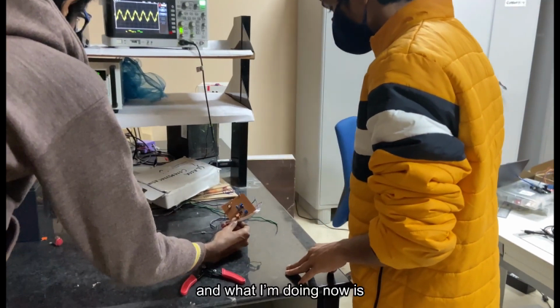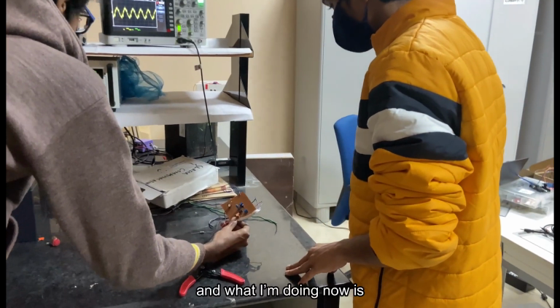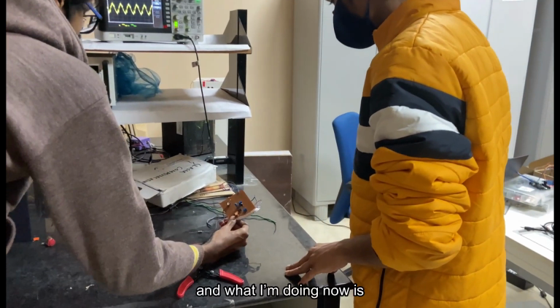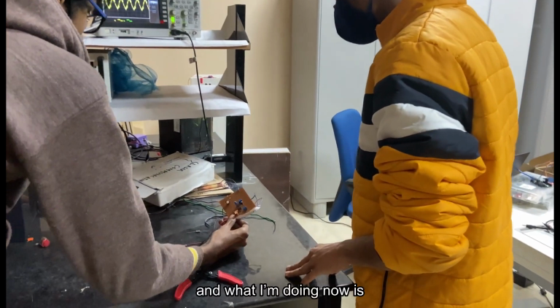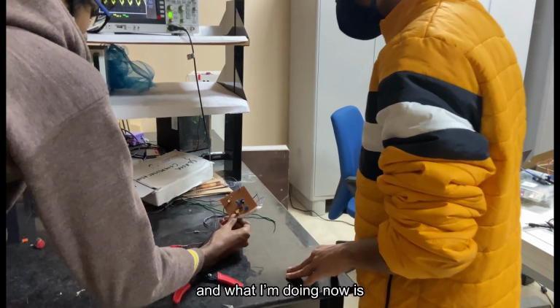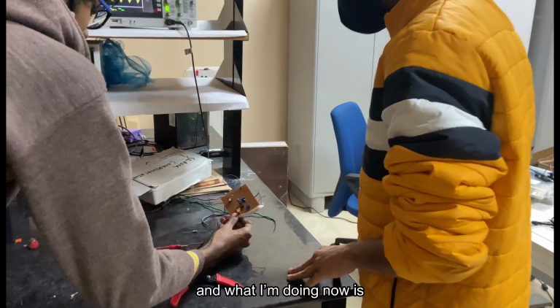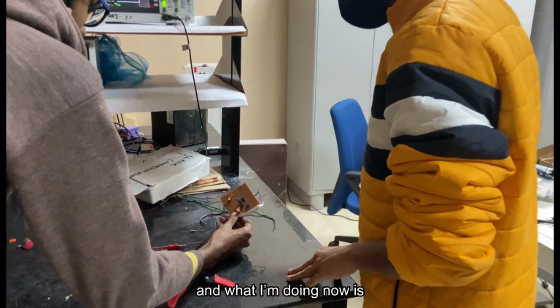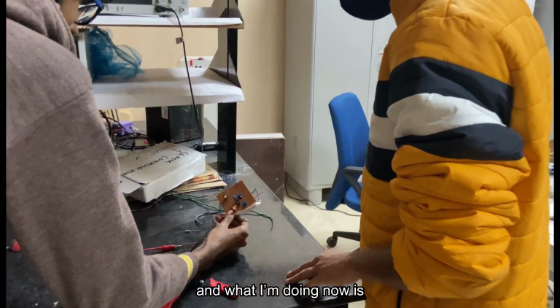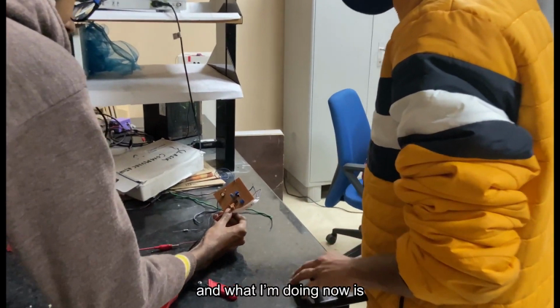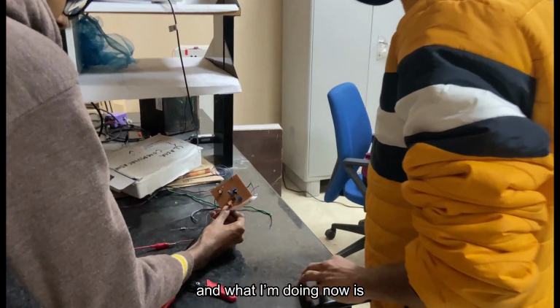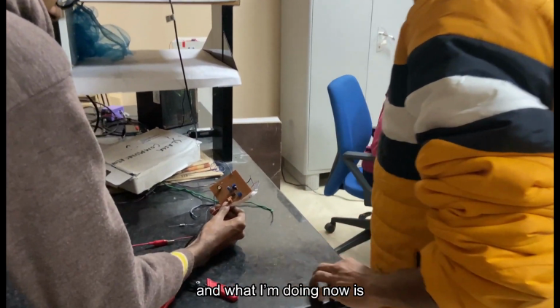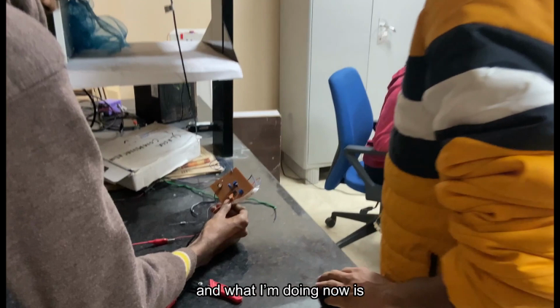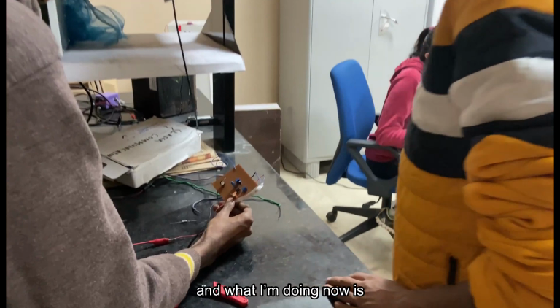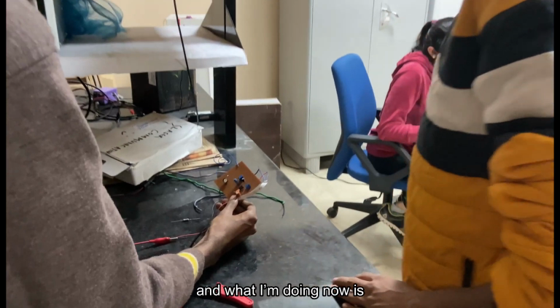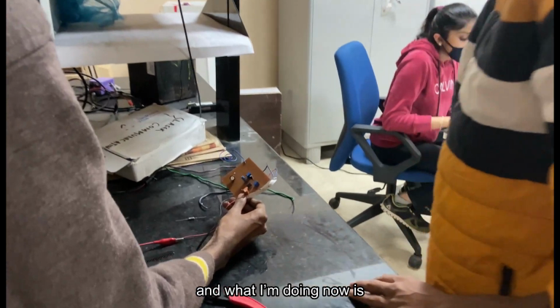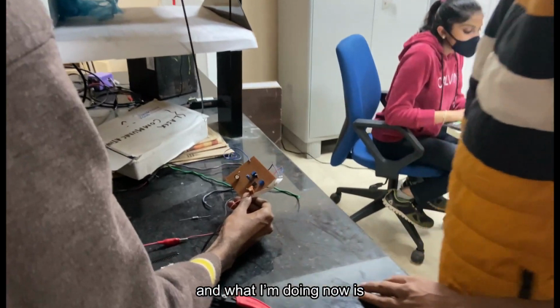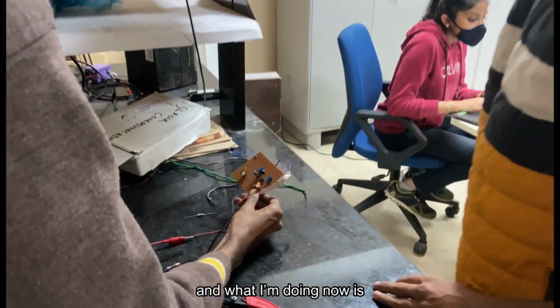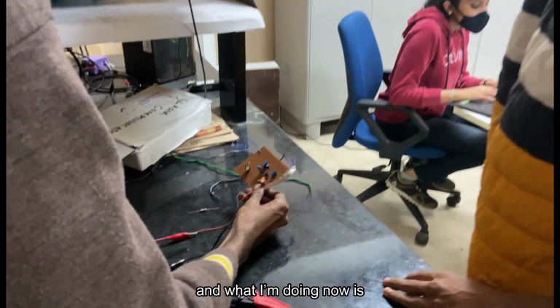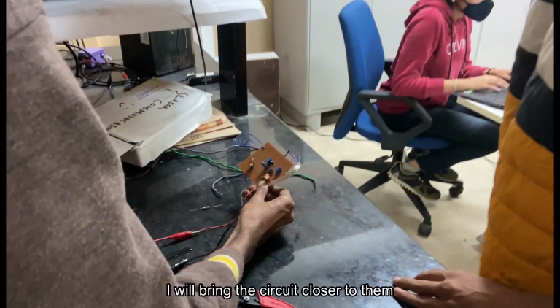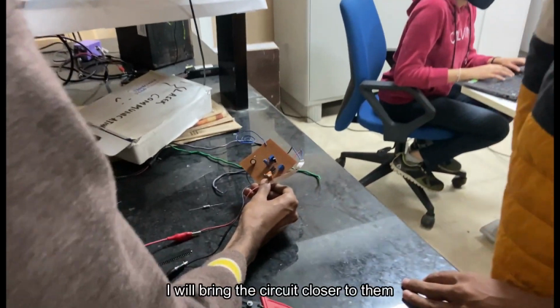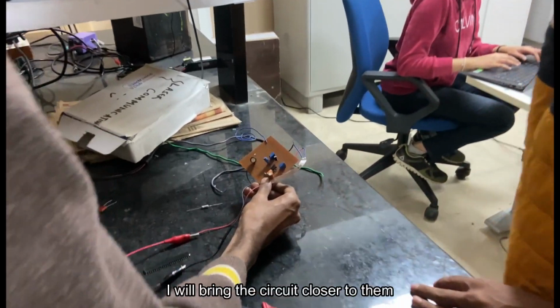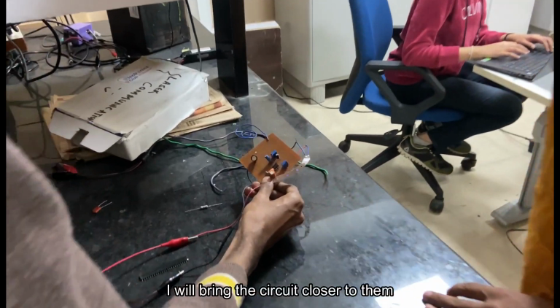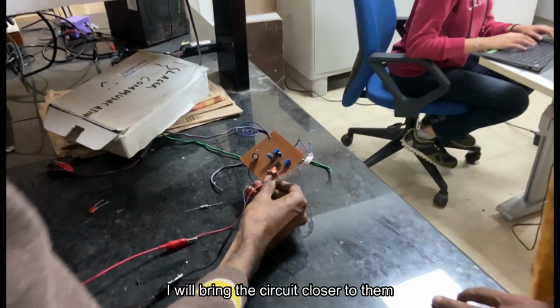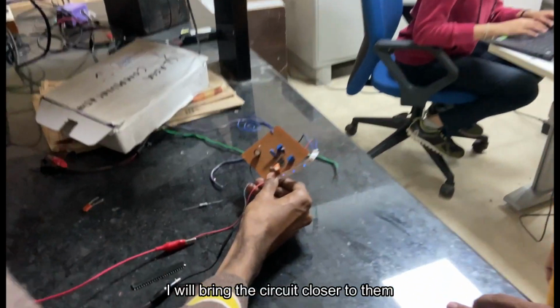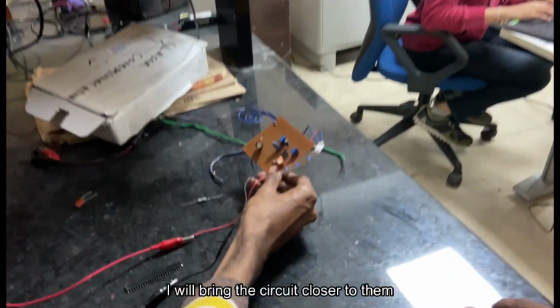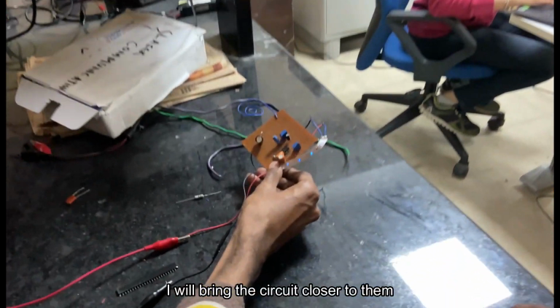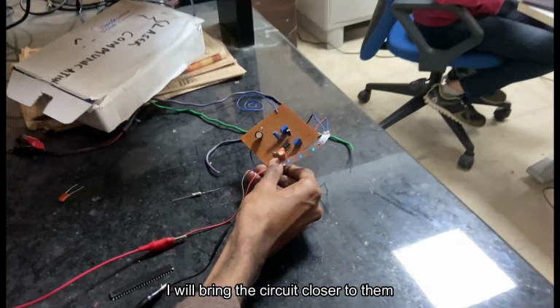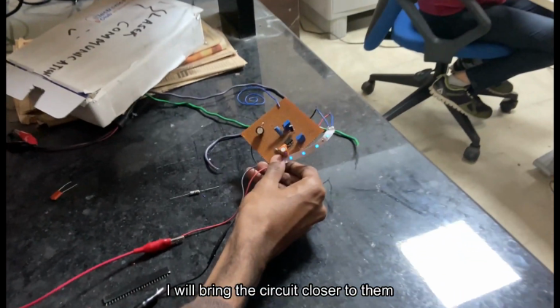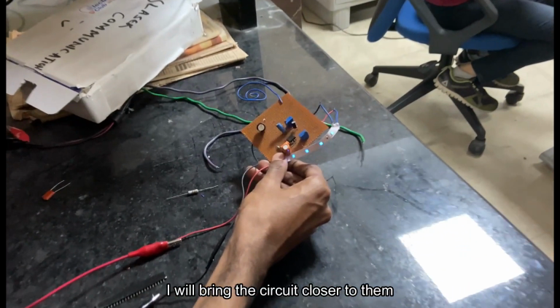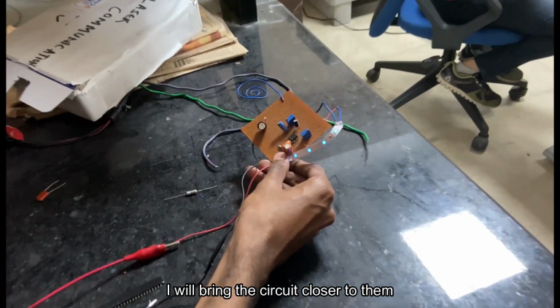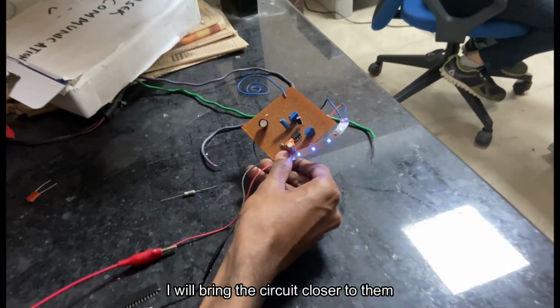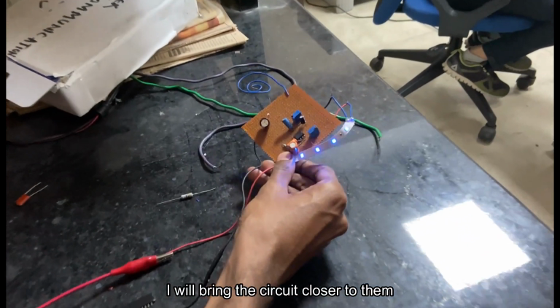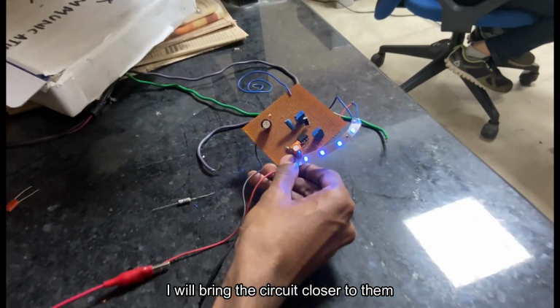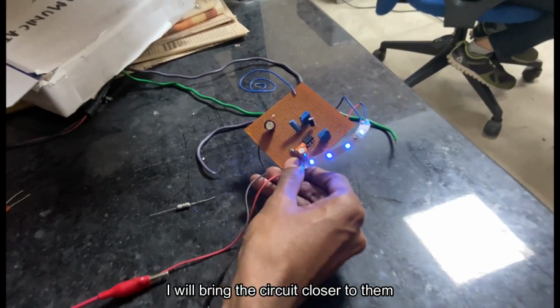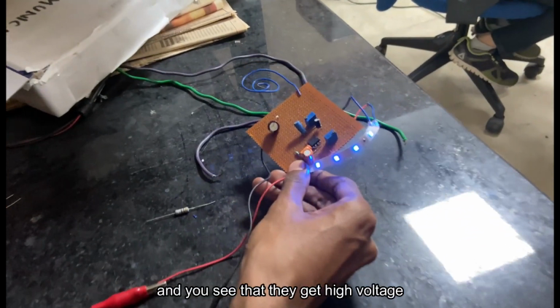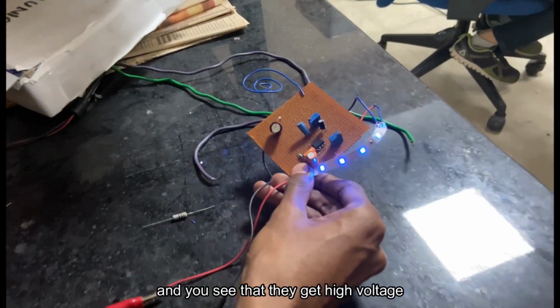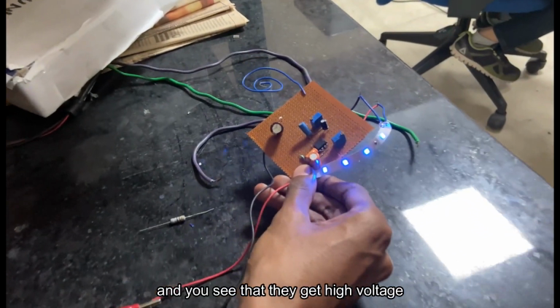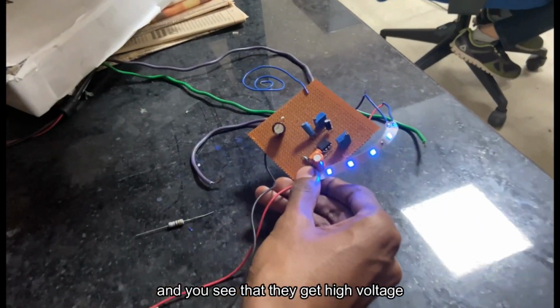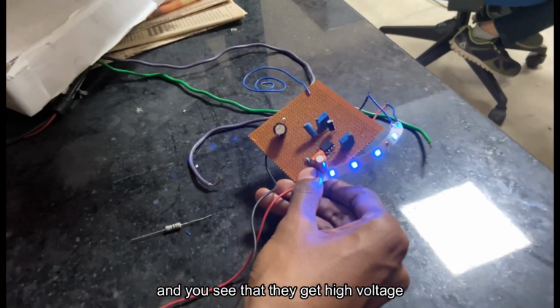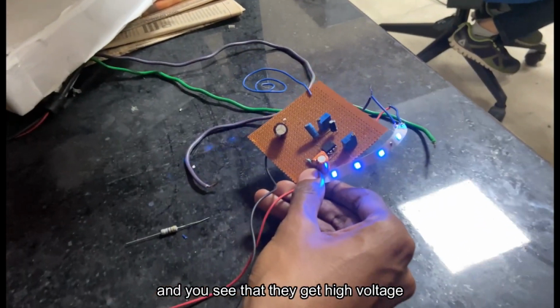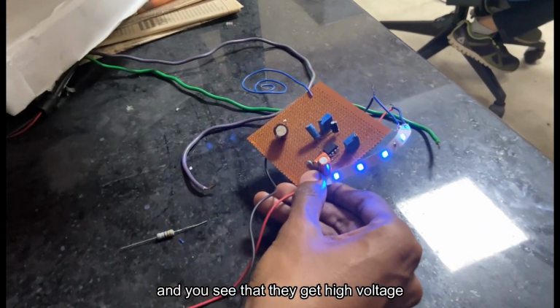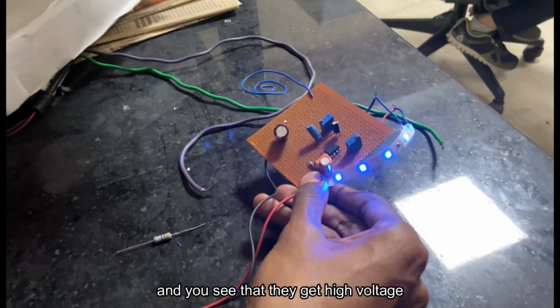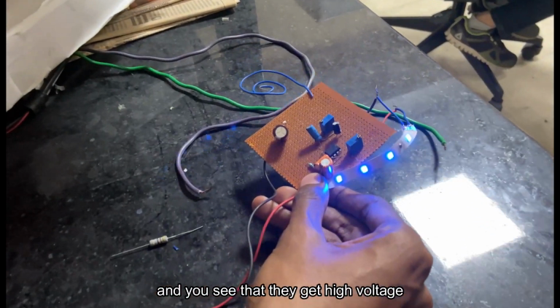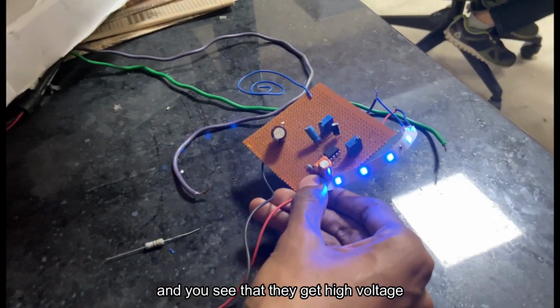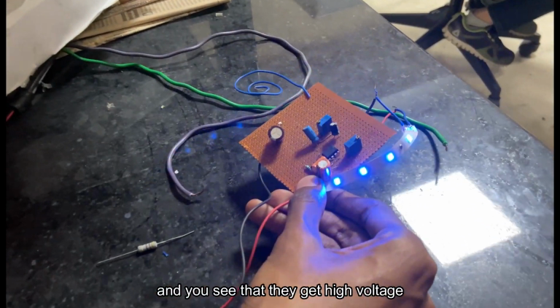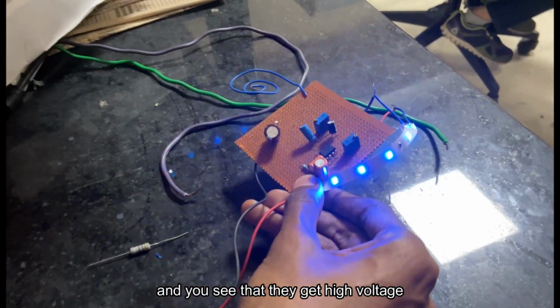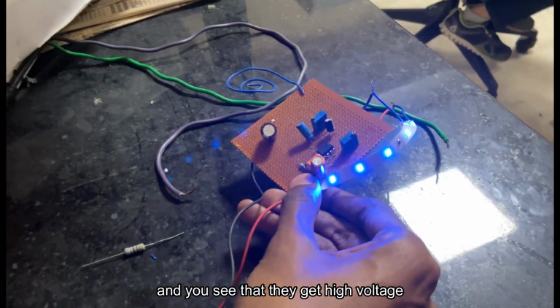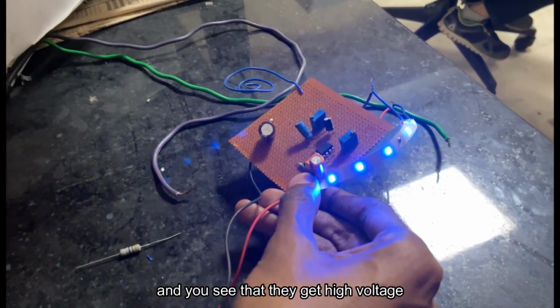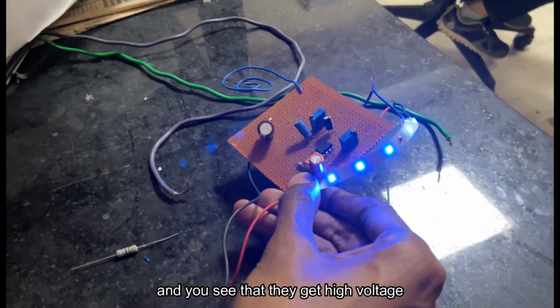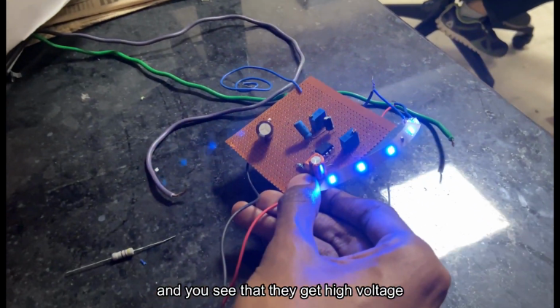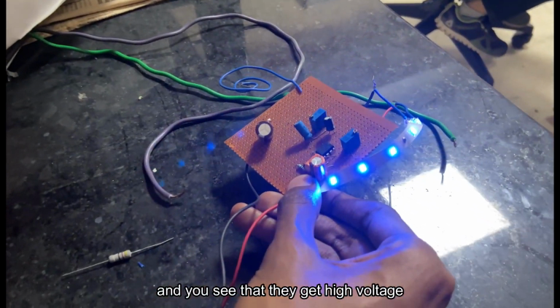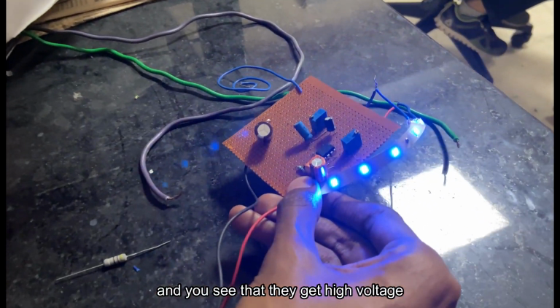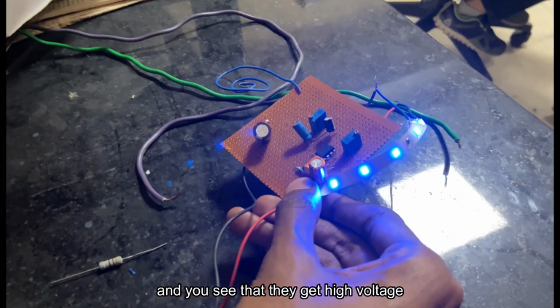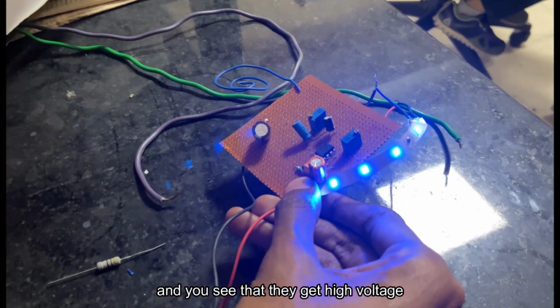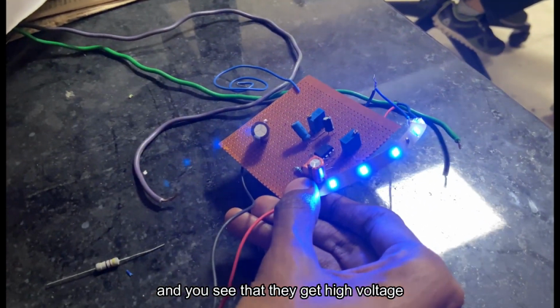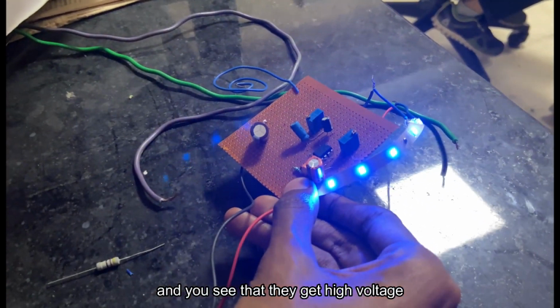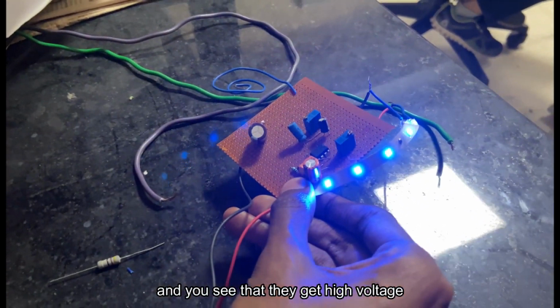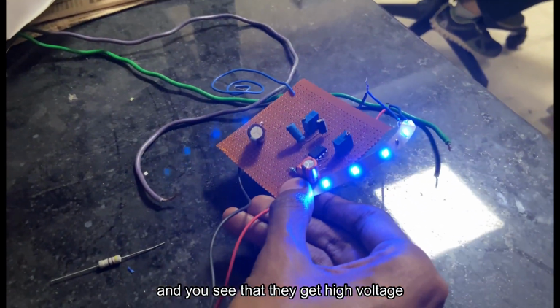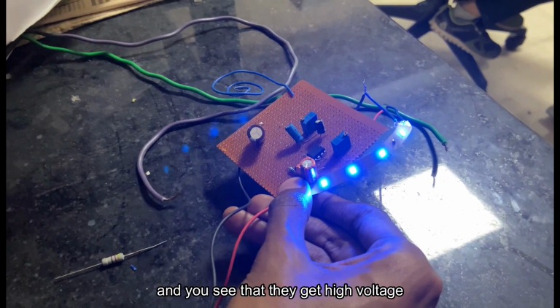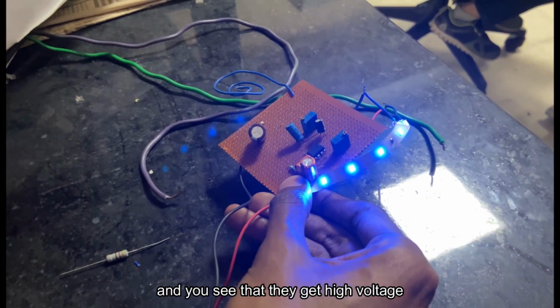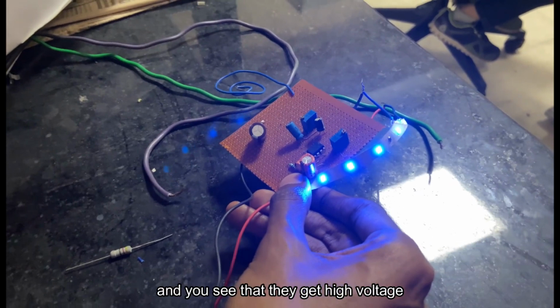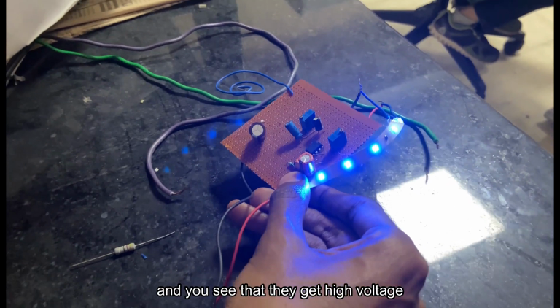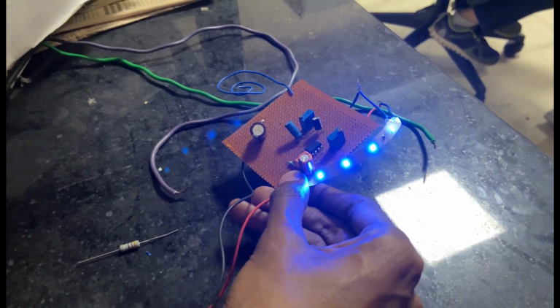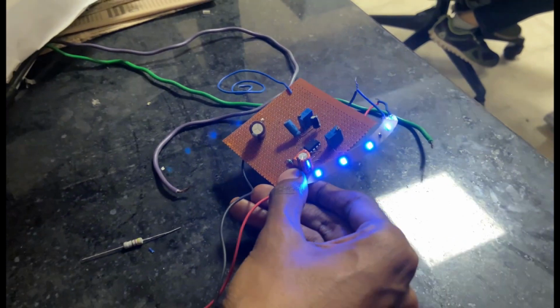What I am doing now is I will bring the circuit closer to them and you see that they get the high voltage.